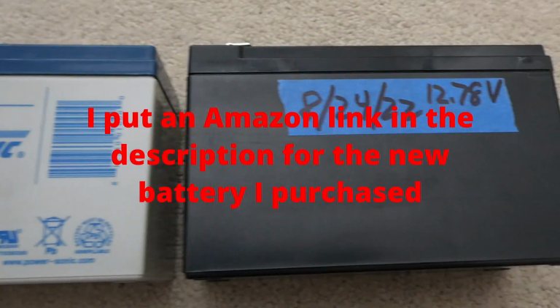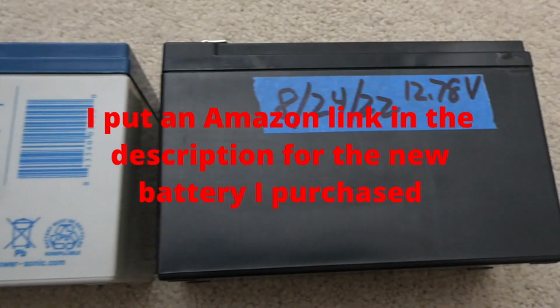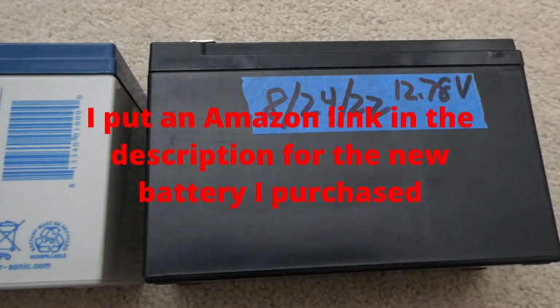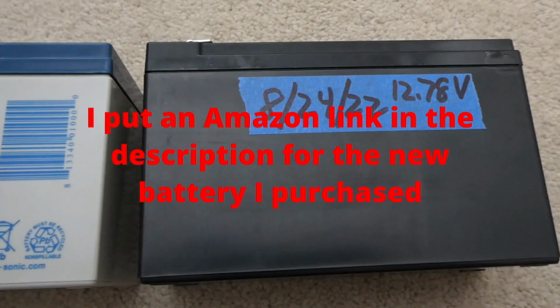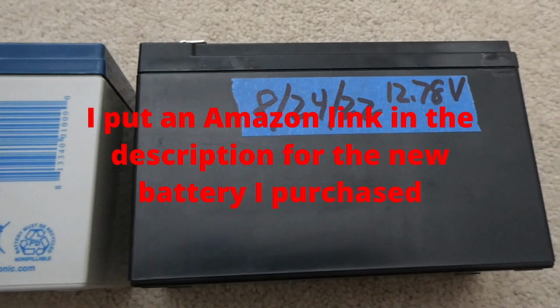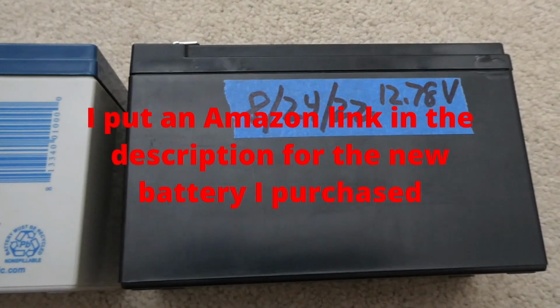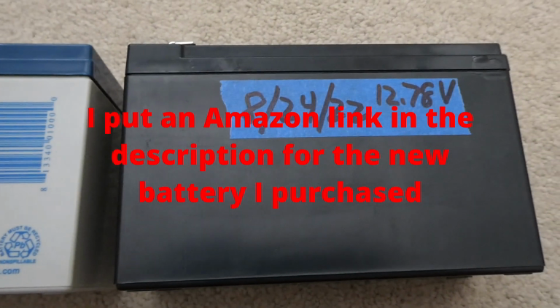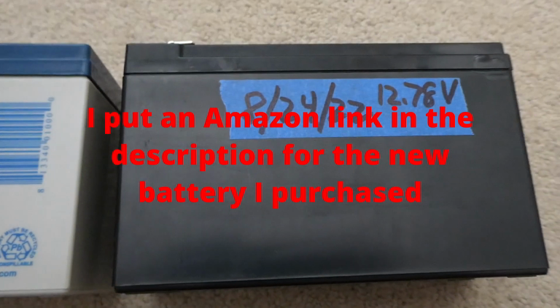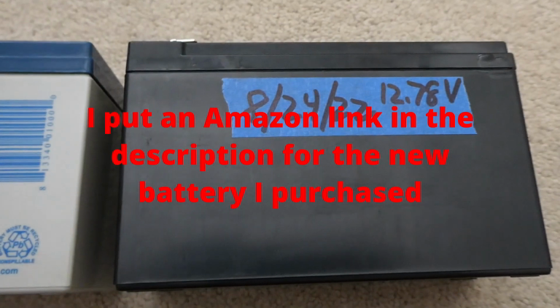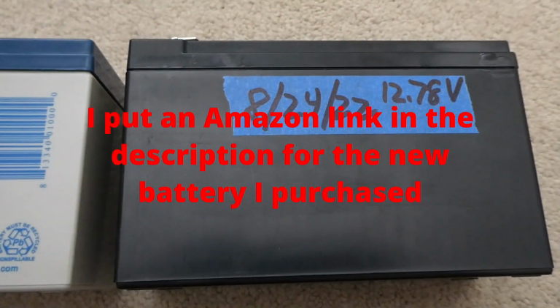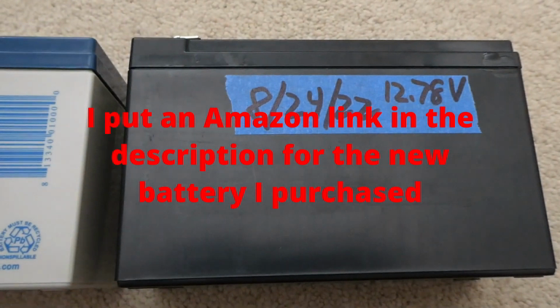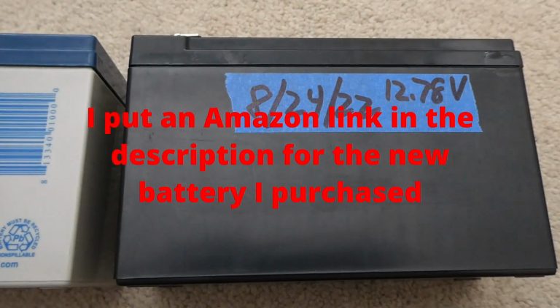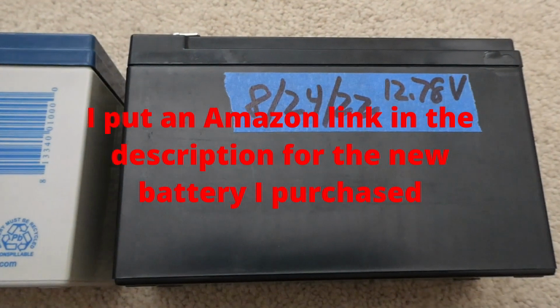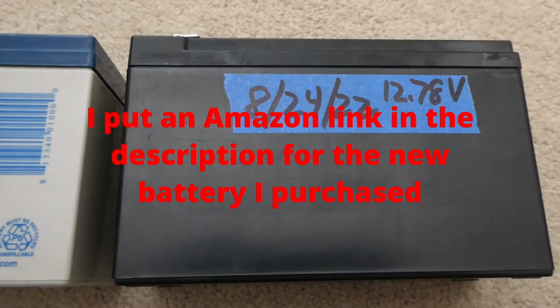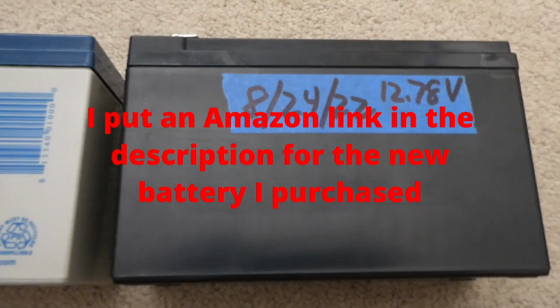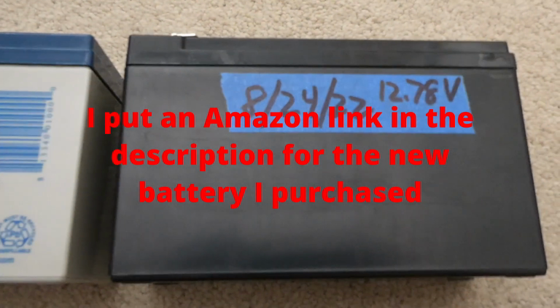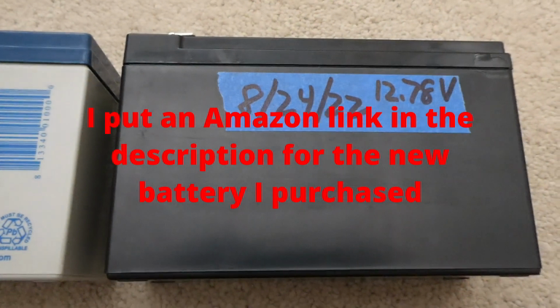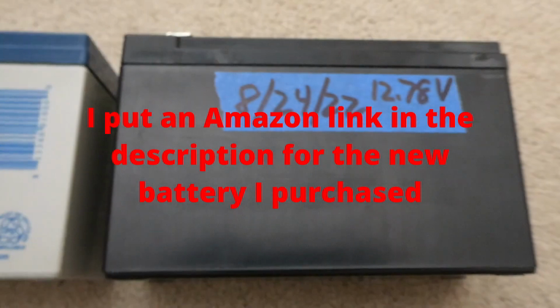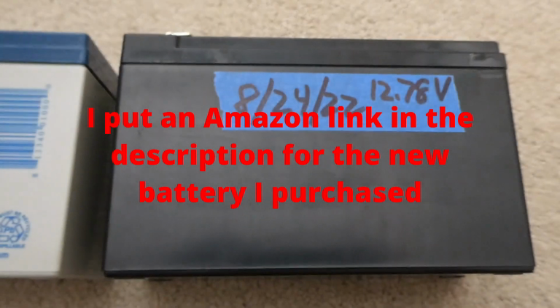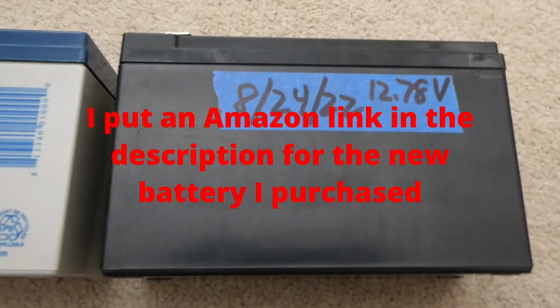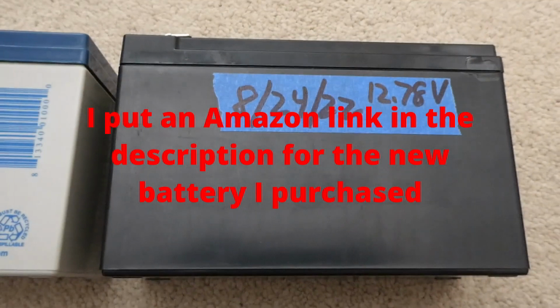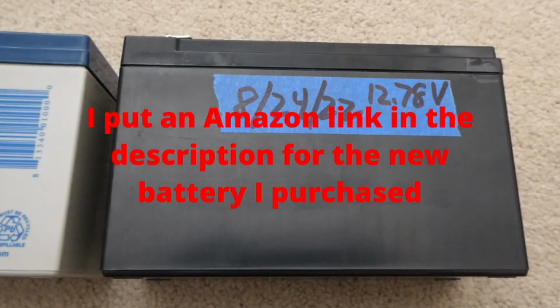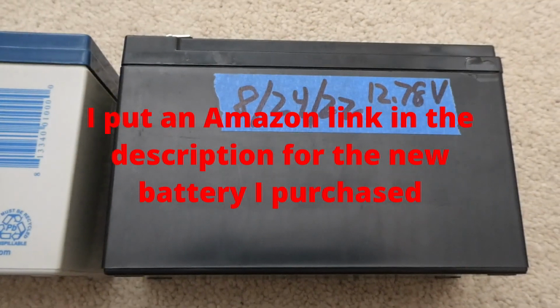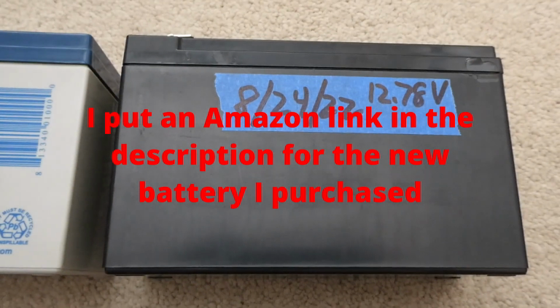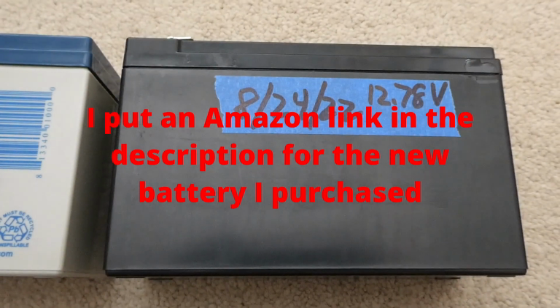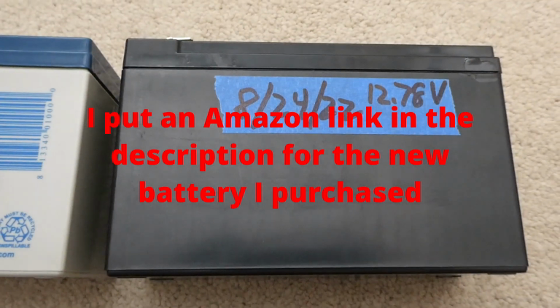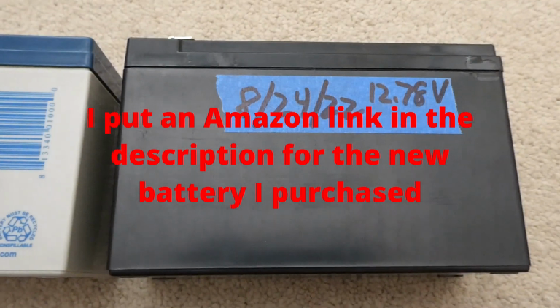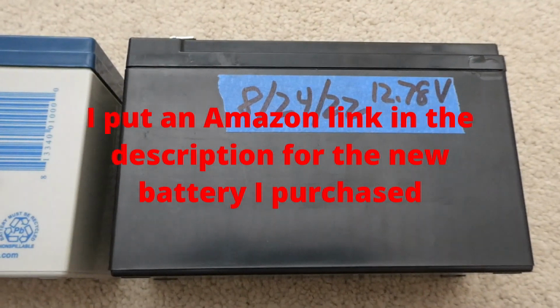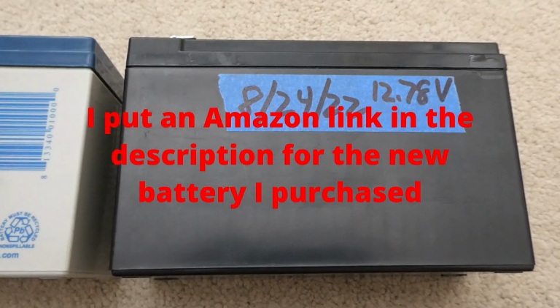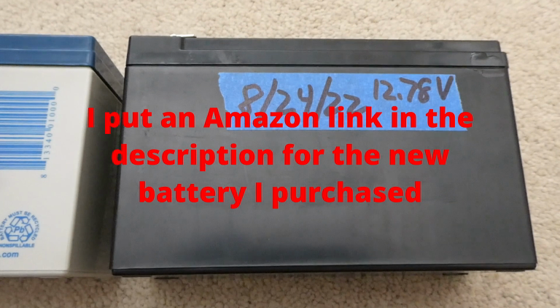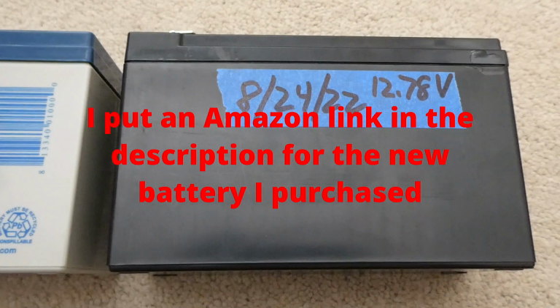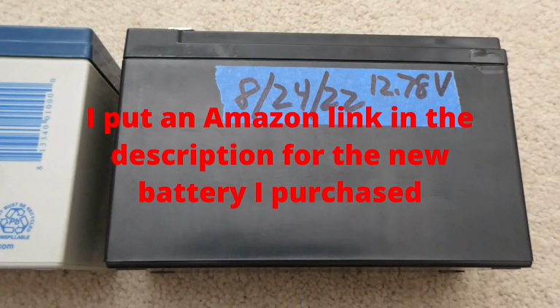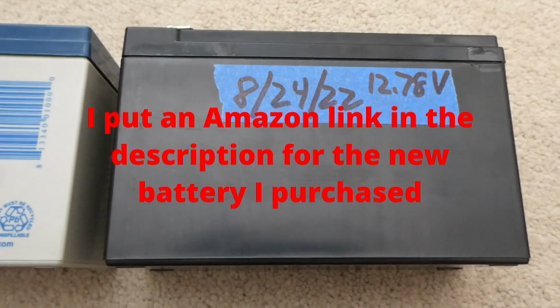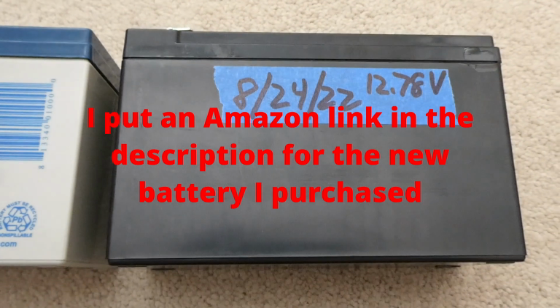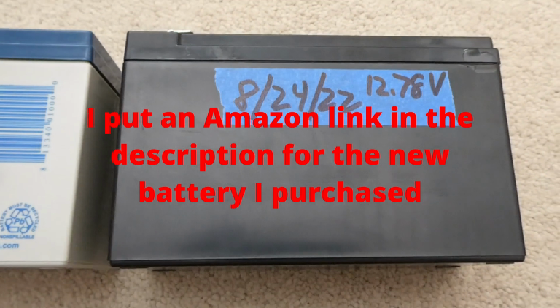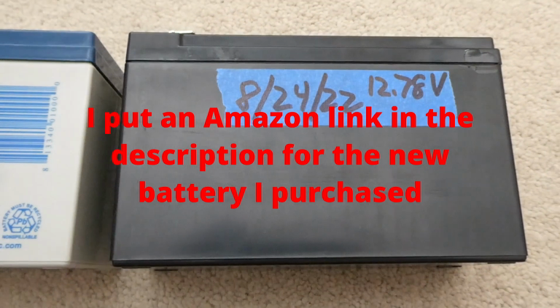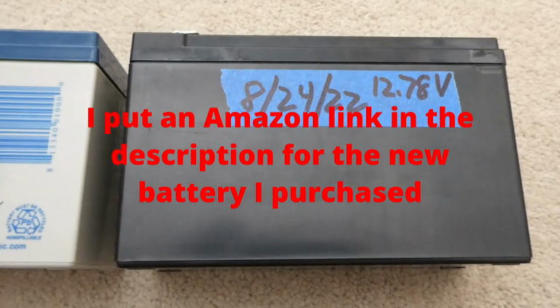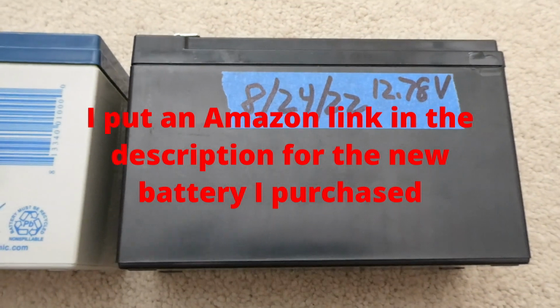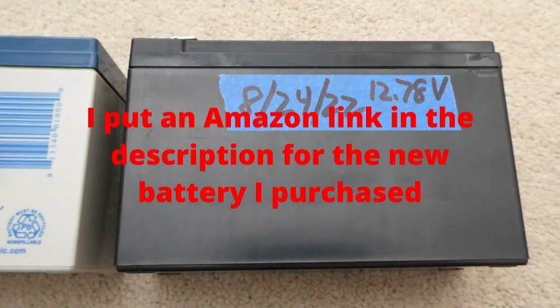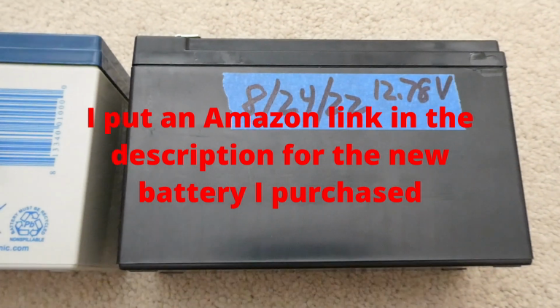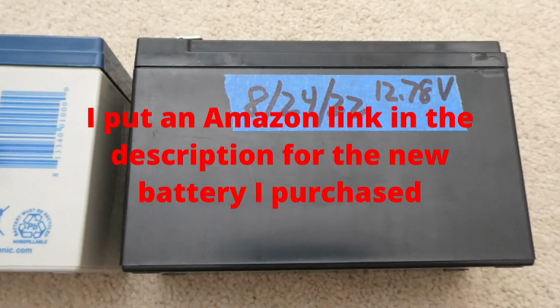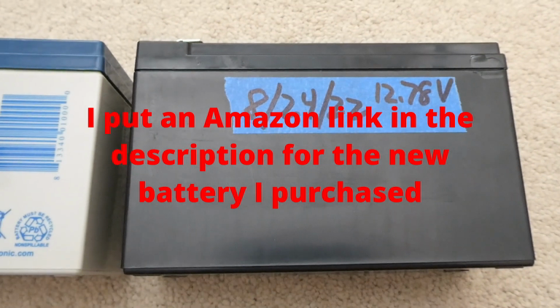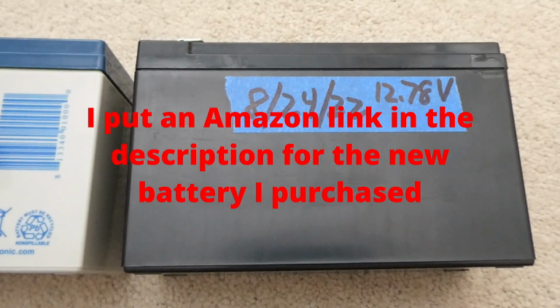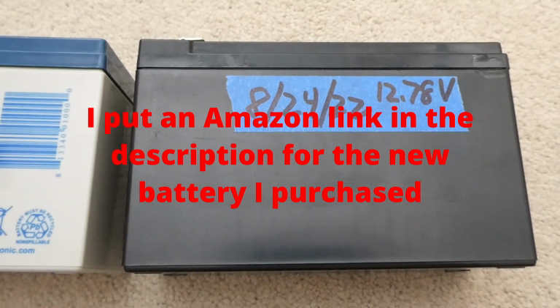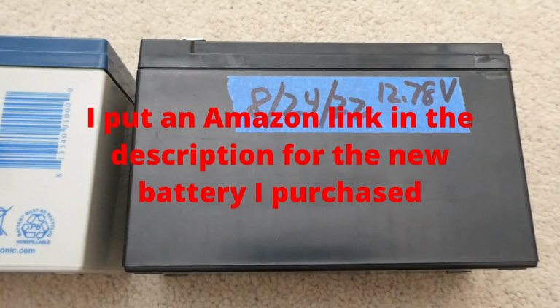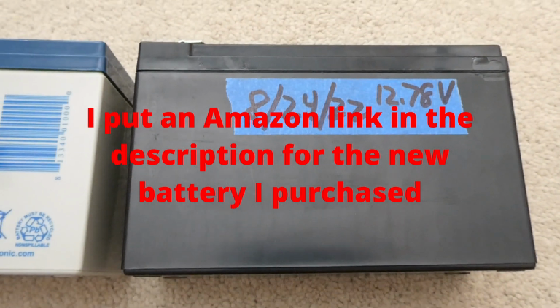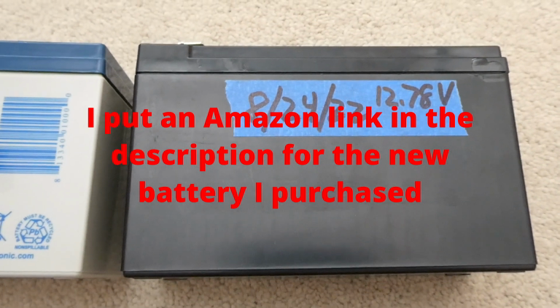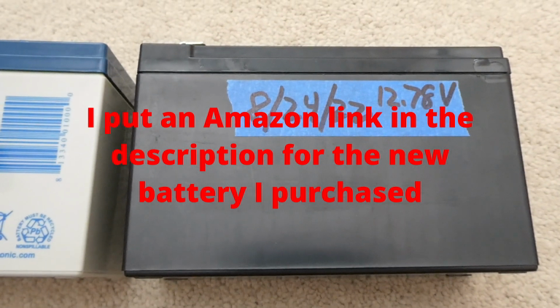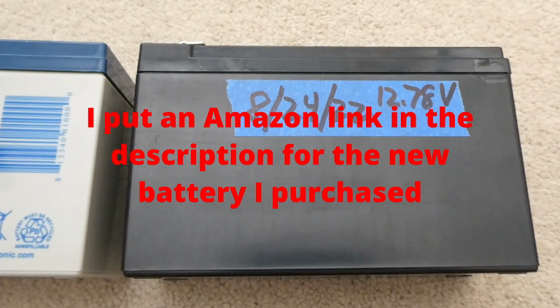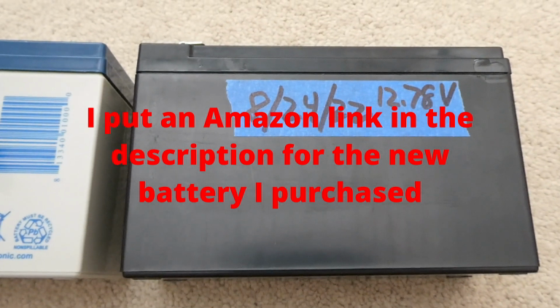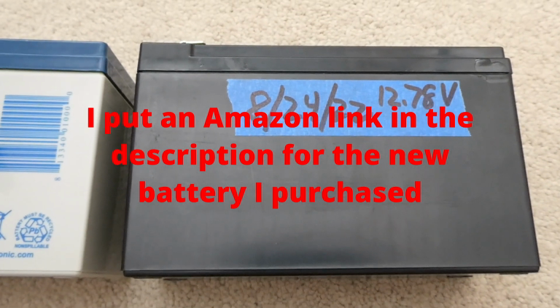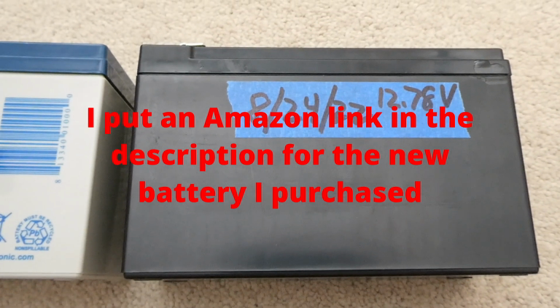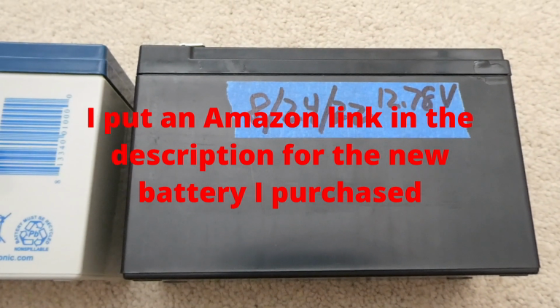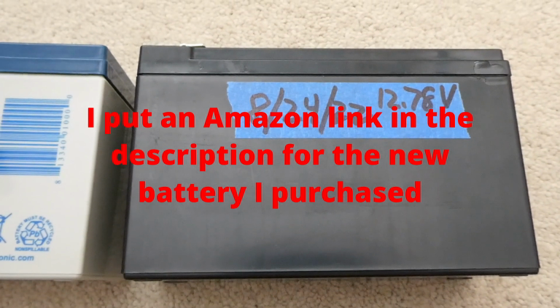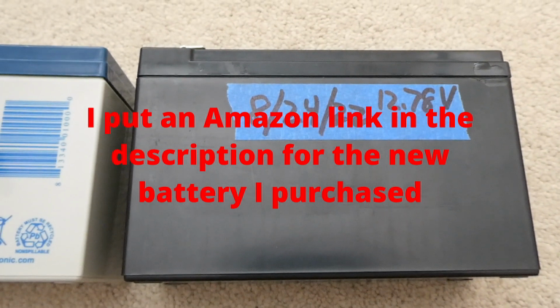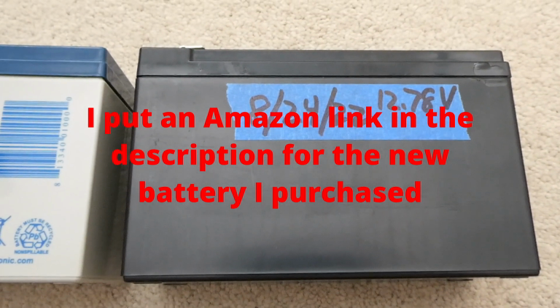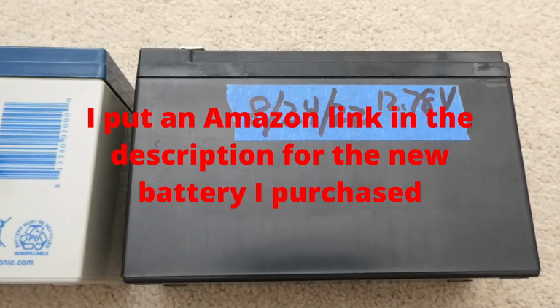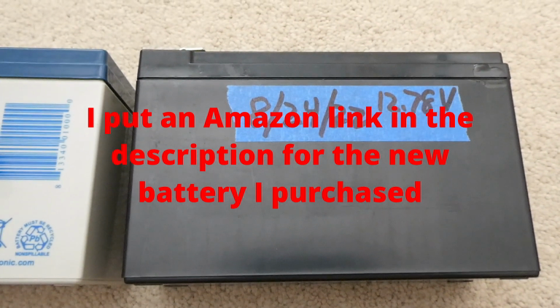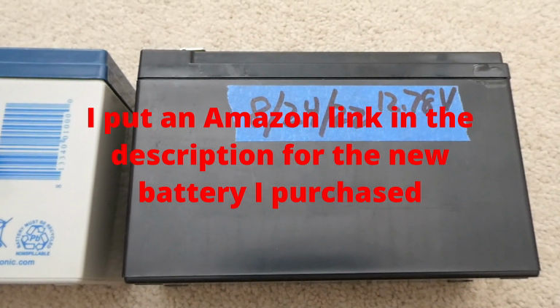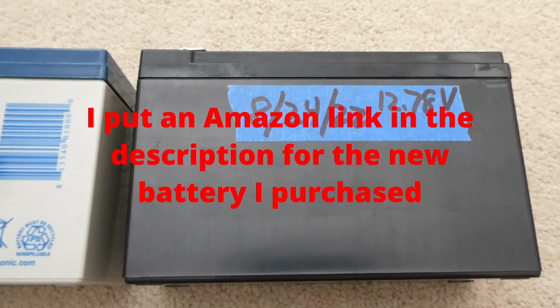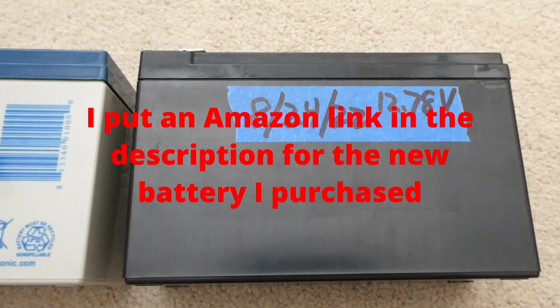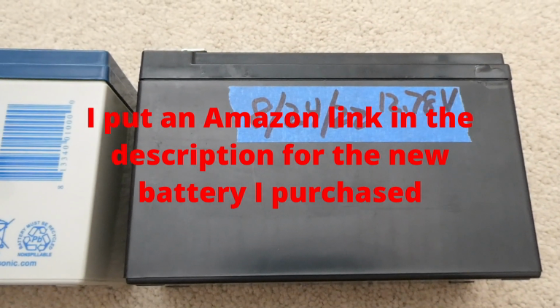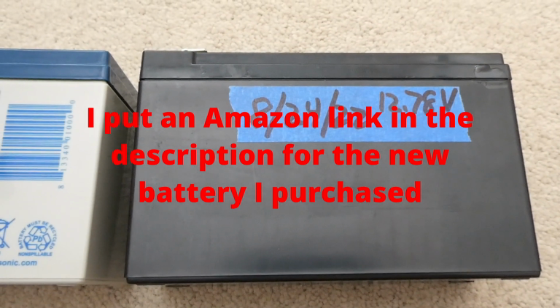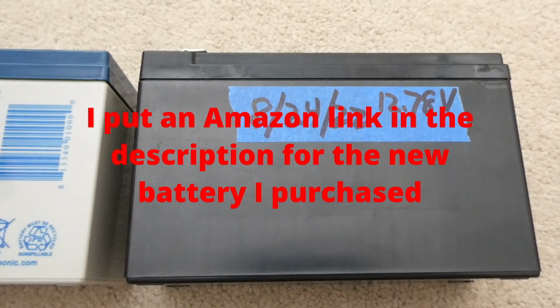Here's the new one I just bought off Amazon for $25 plus tax, with one-day delivery.